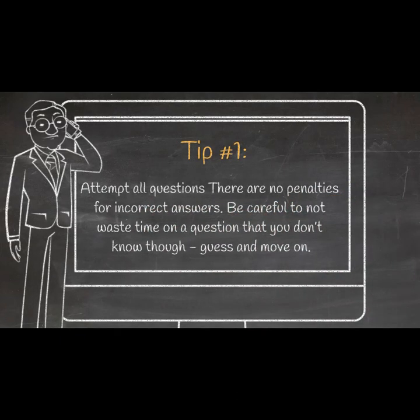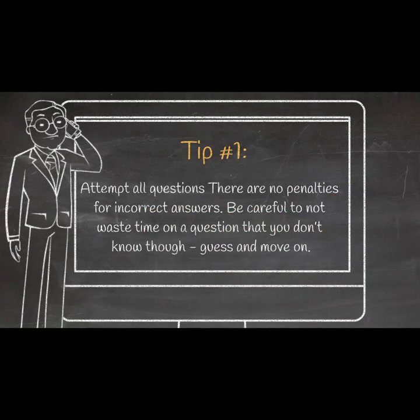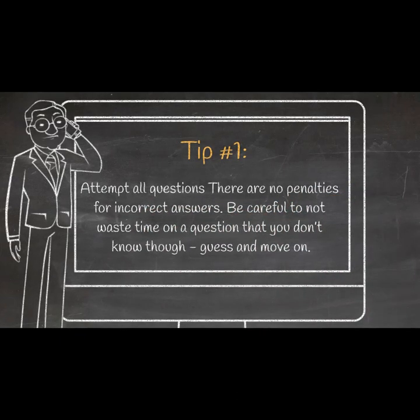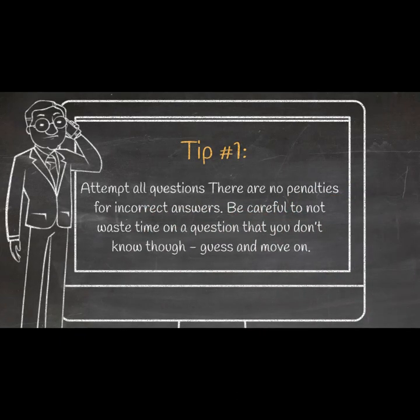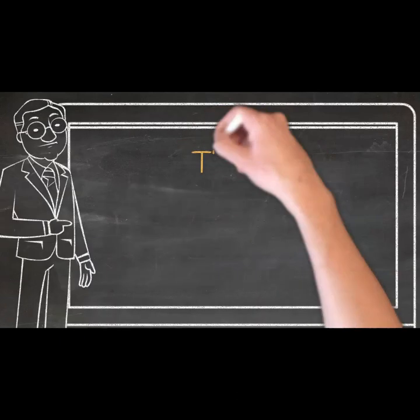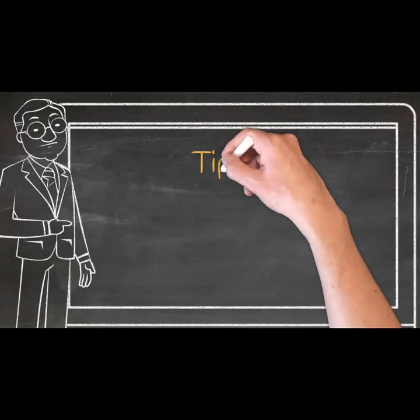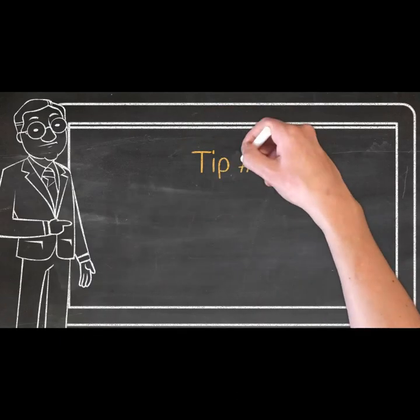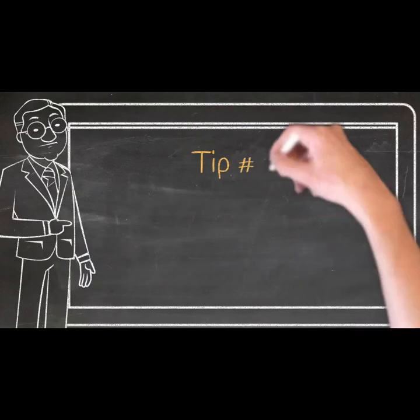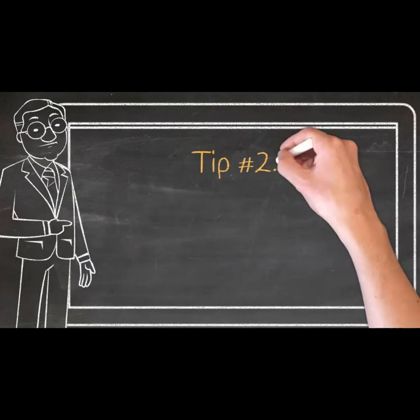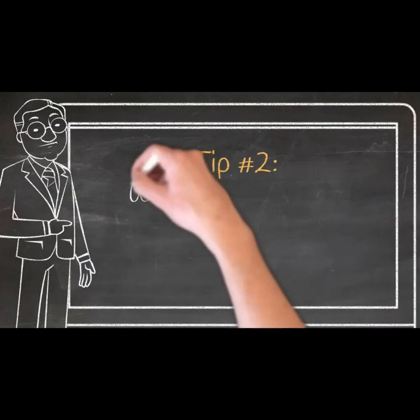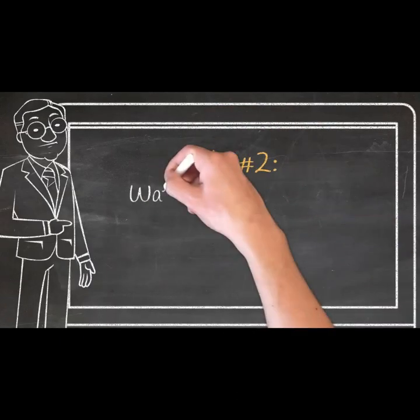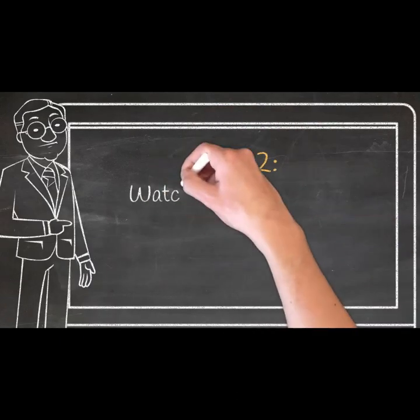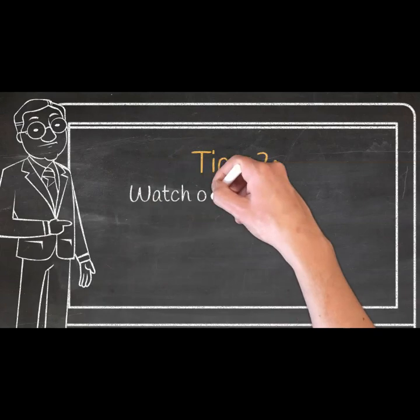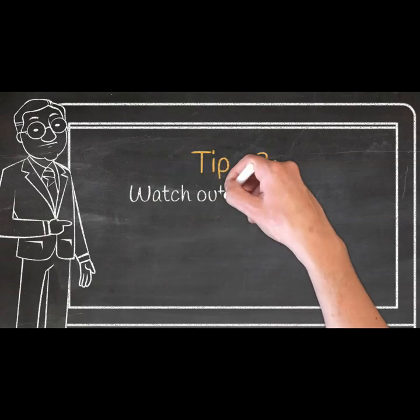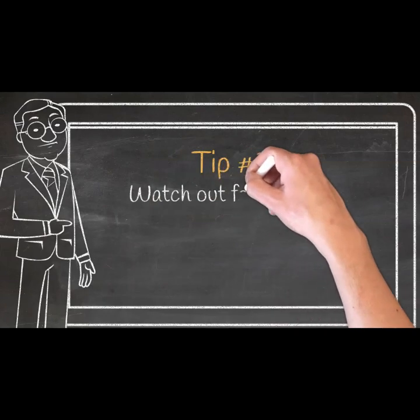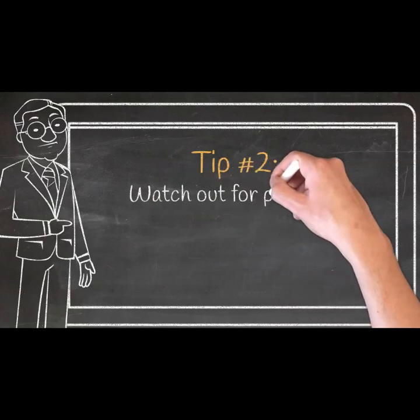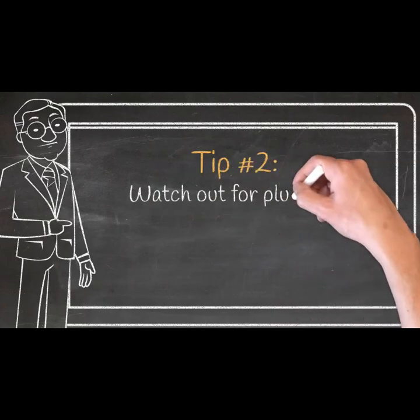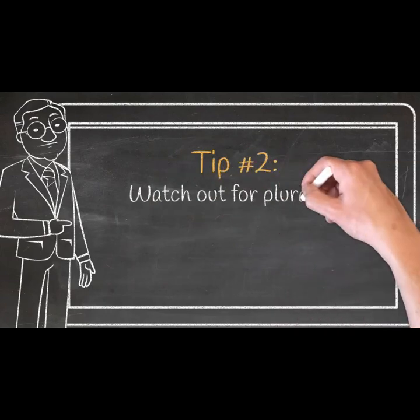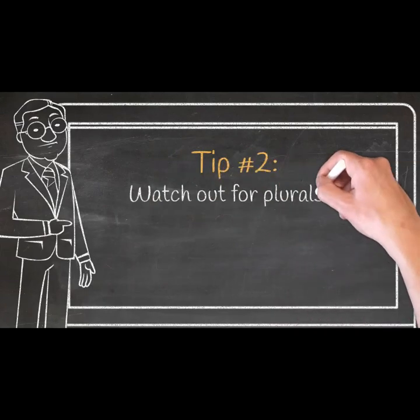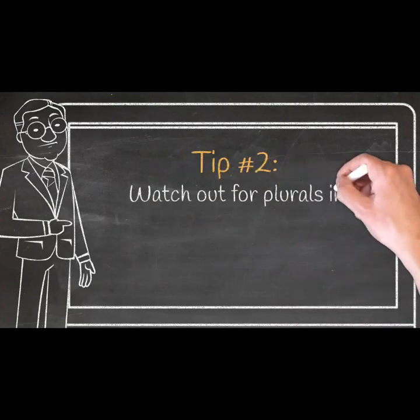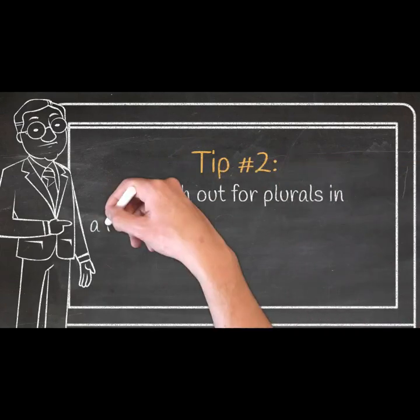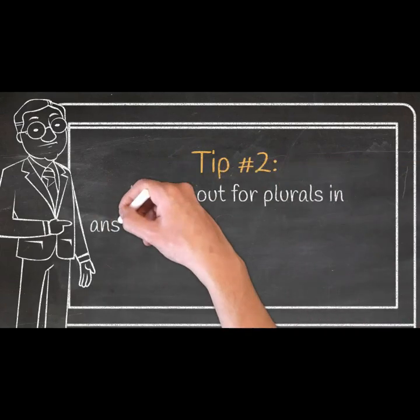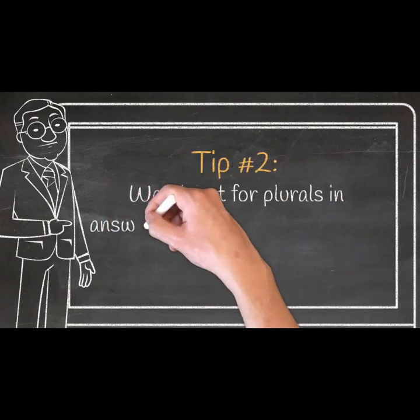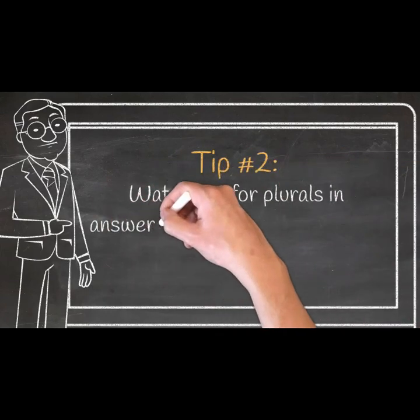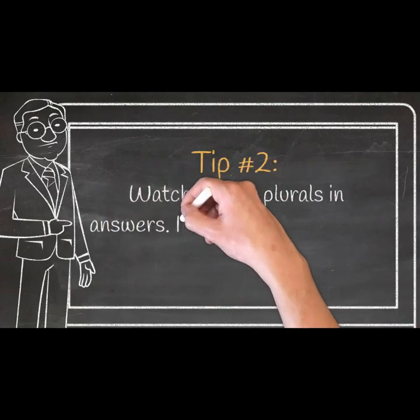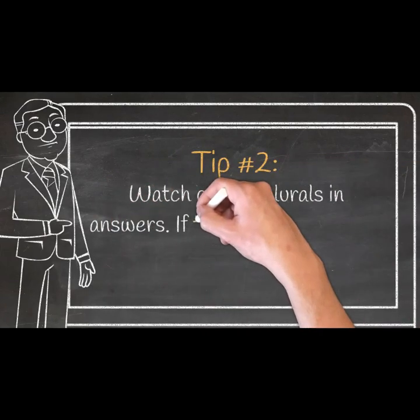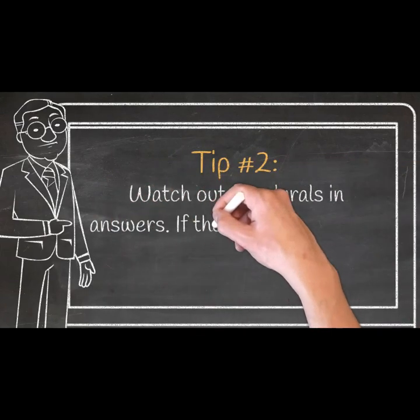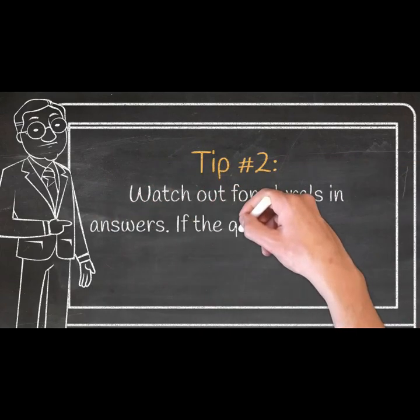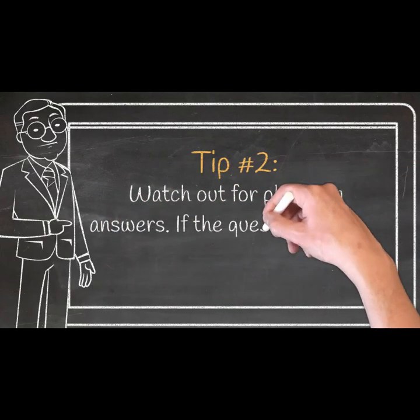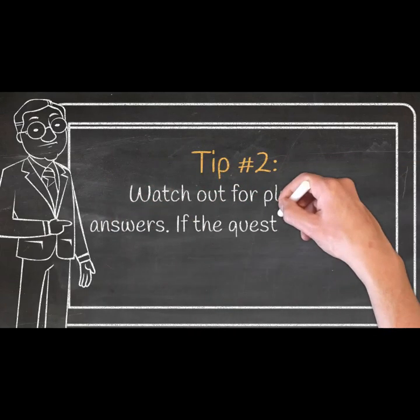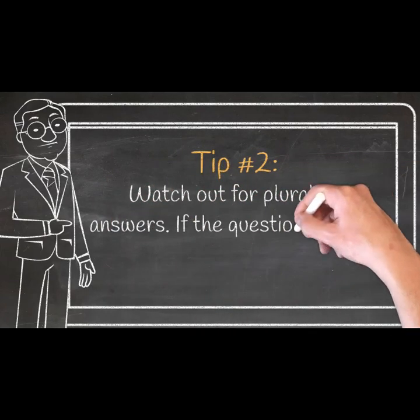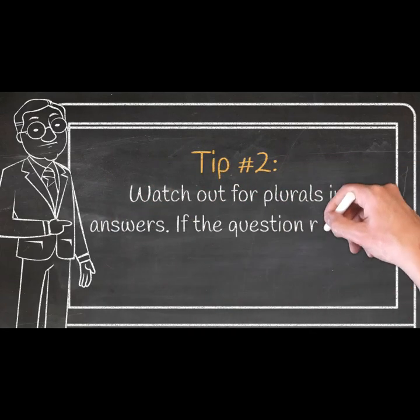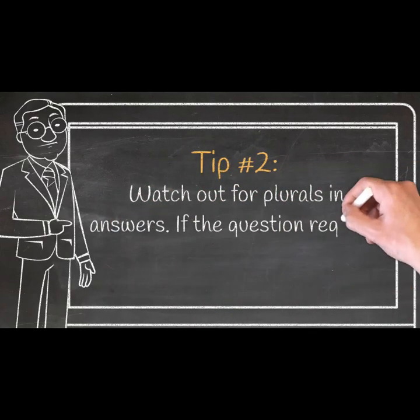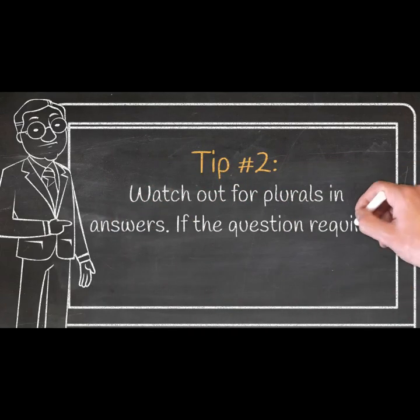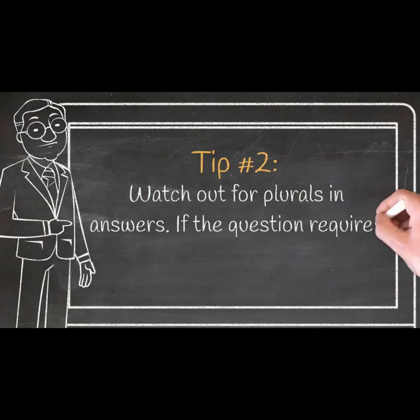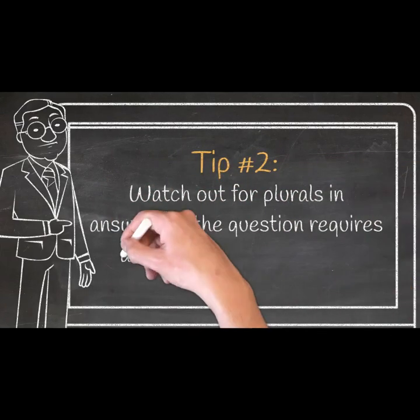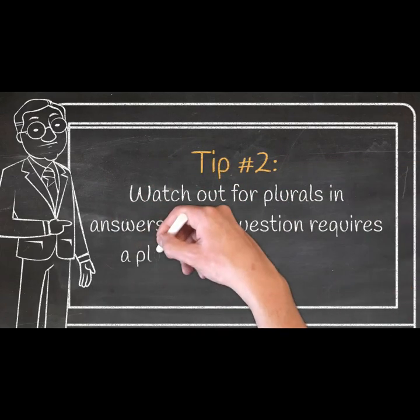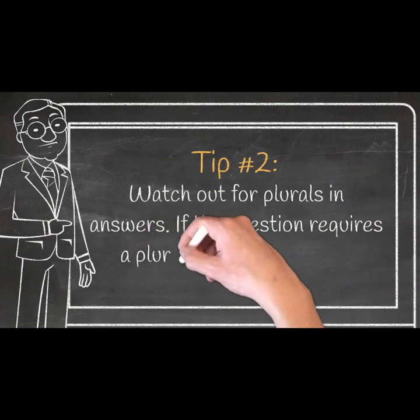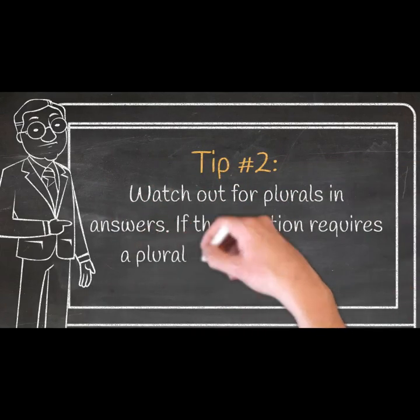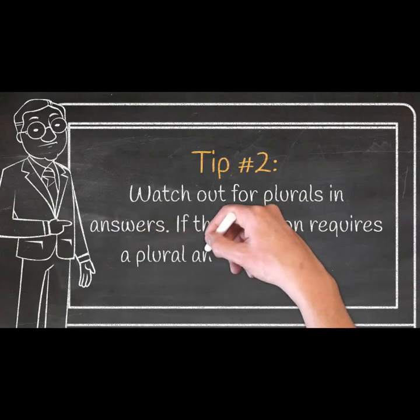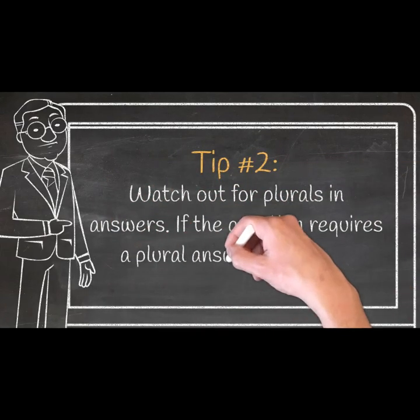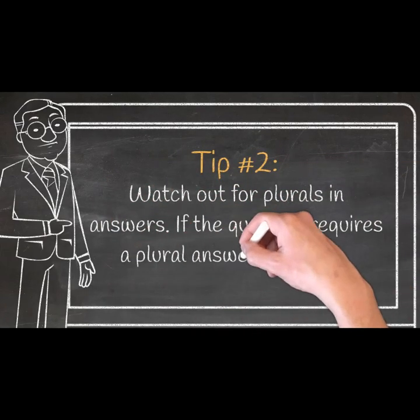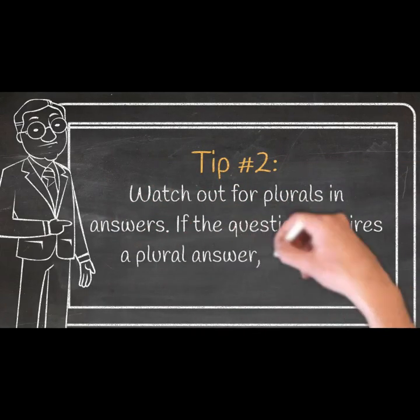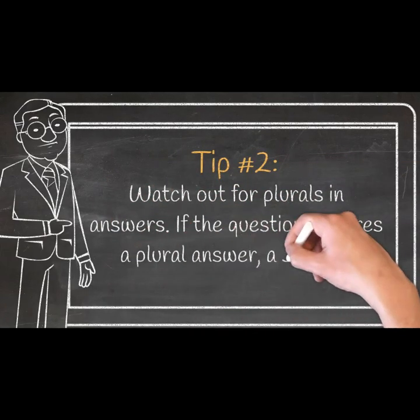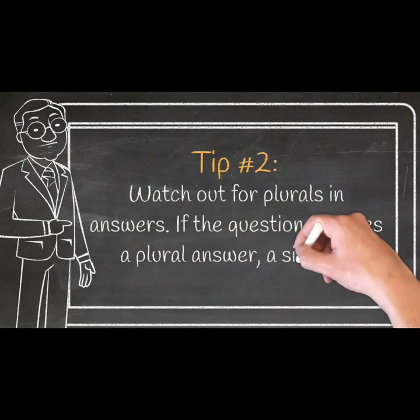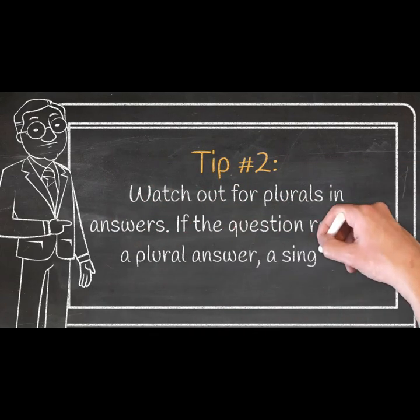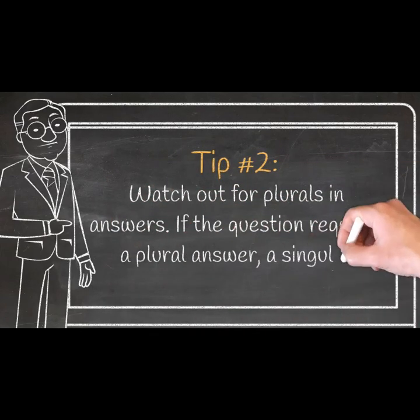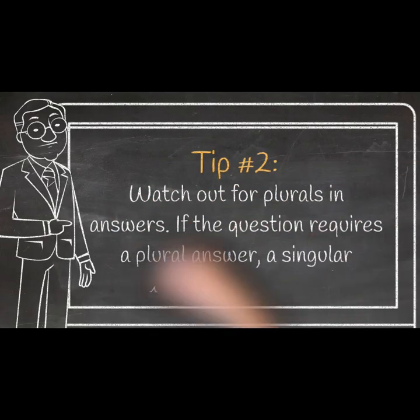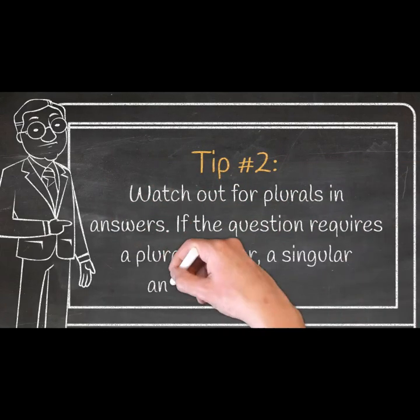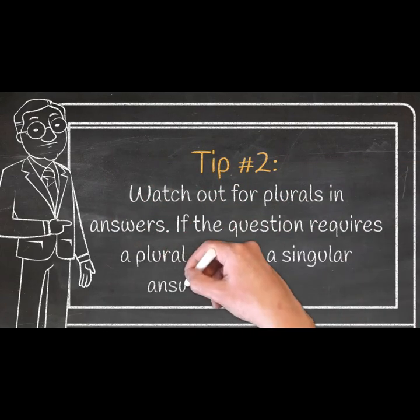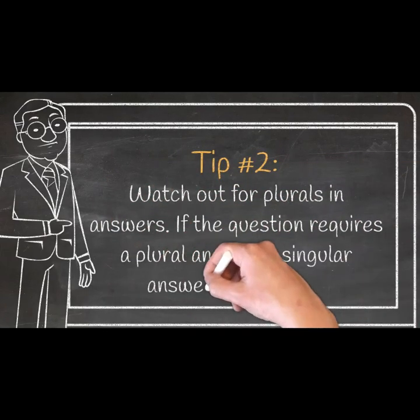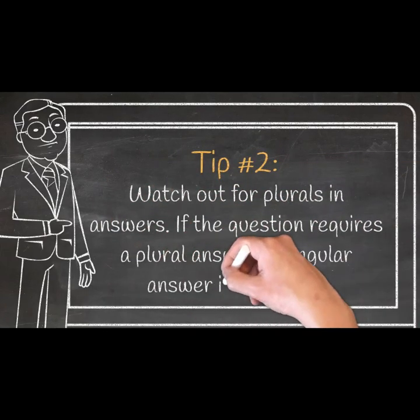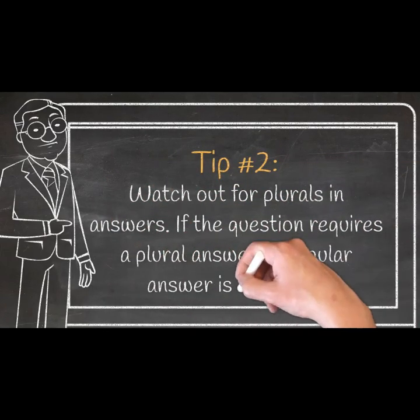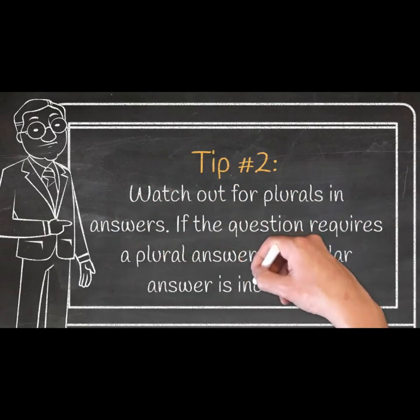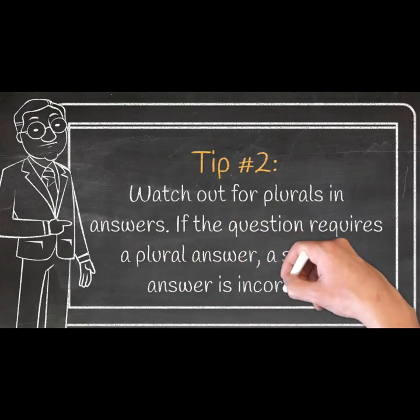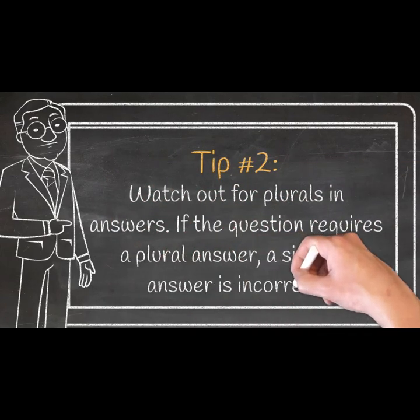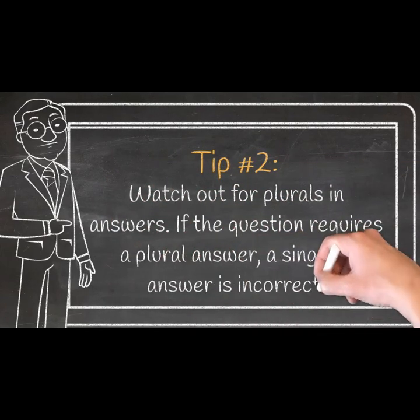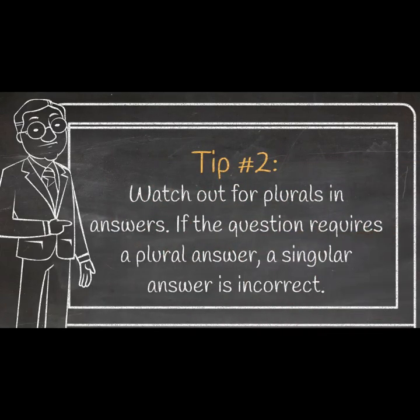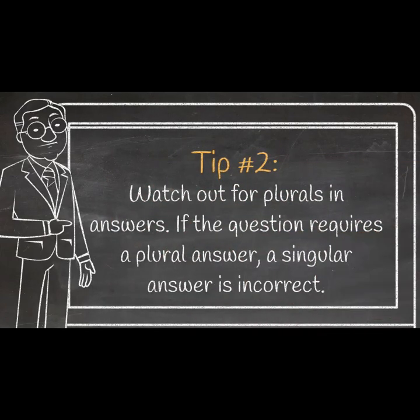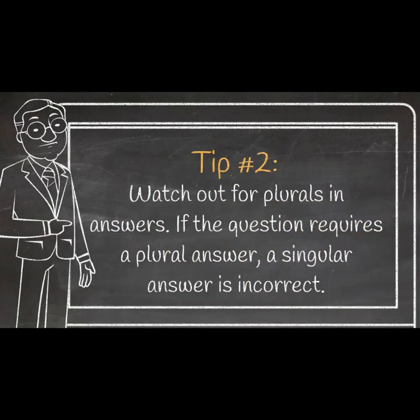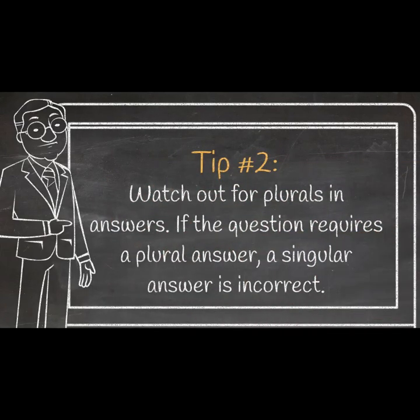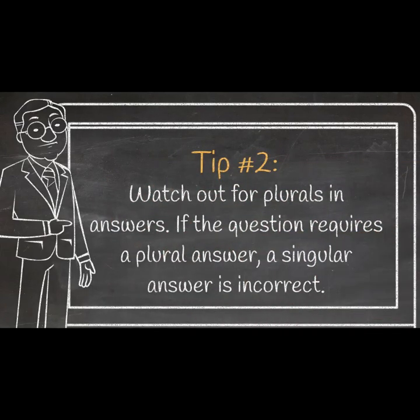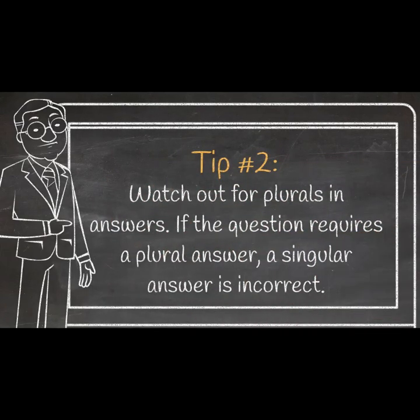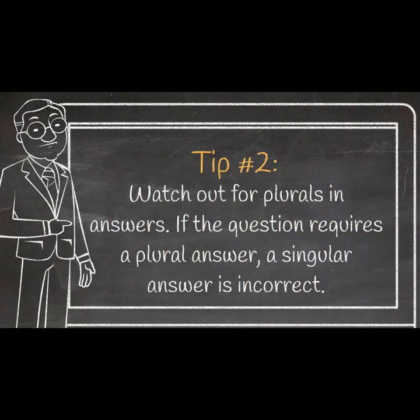Tip 2: Watch out for plurals in answers. If the question requires a plural answer, a singular answer is incorrect.